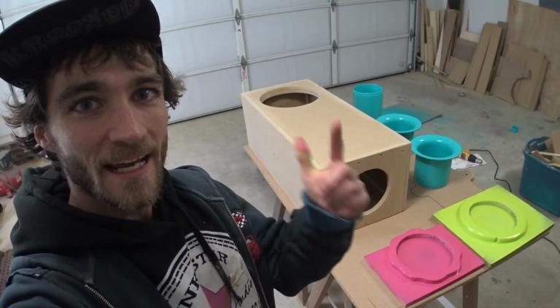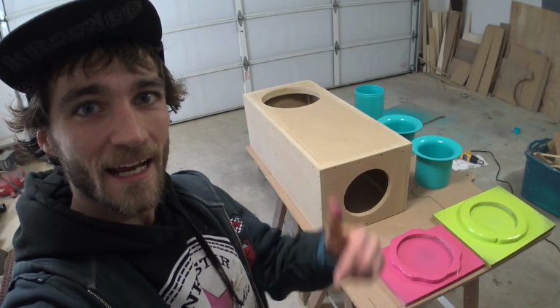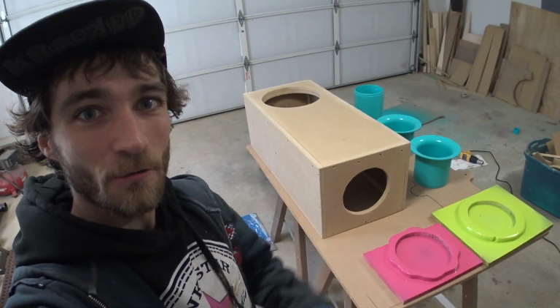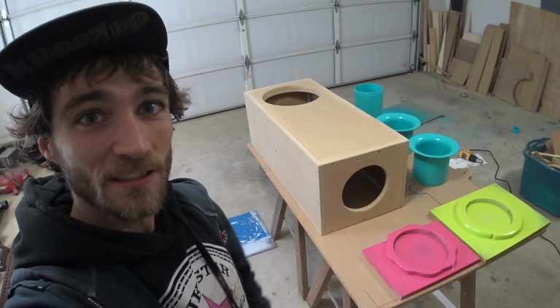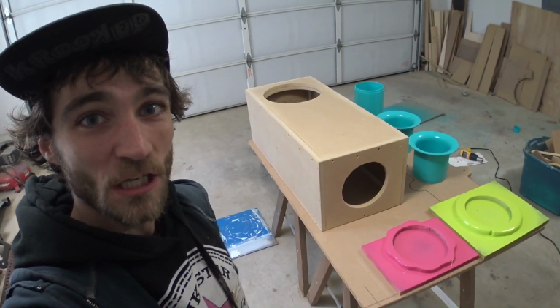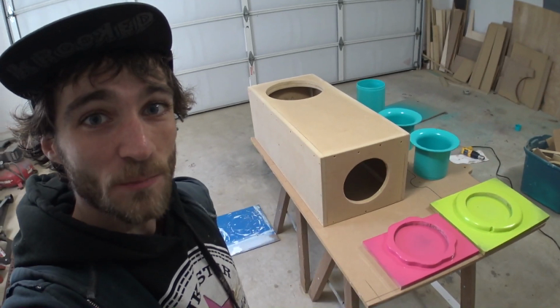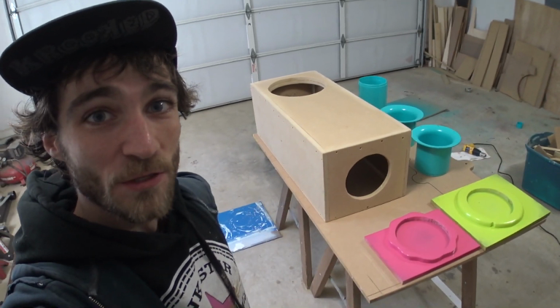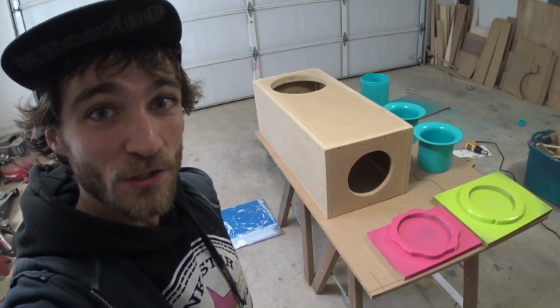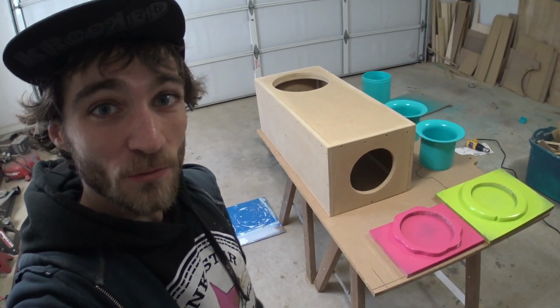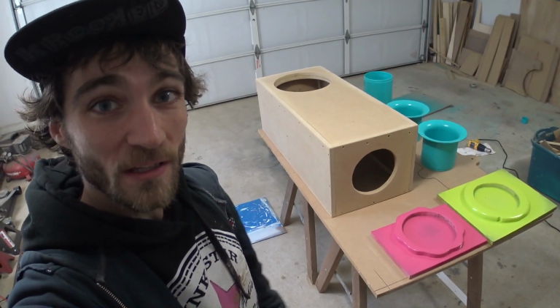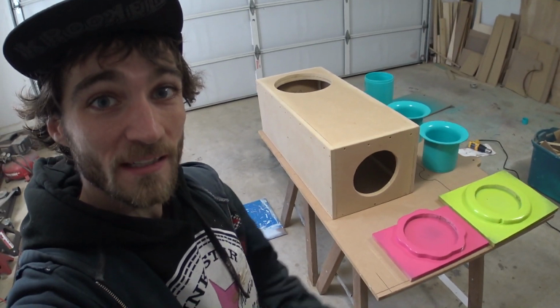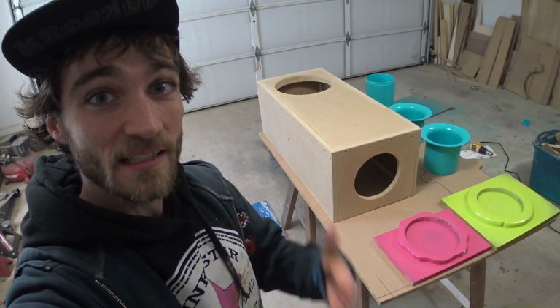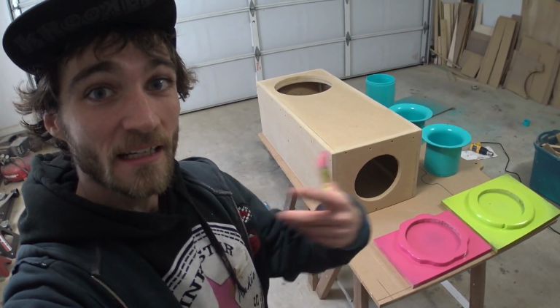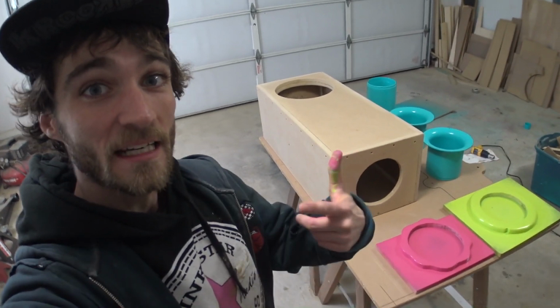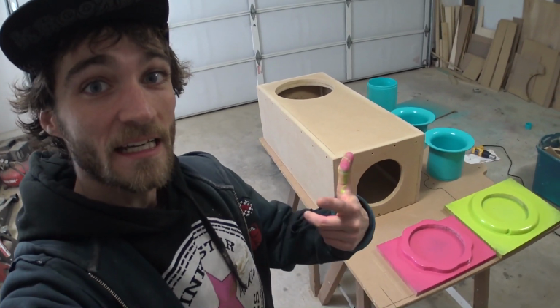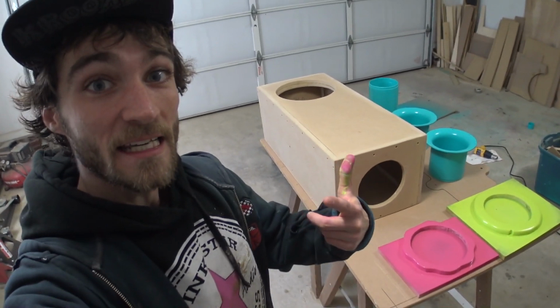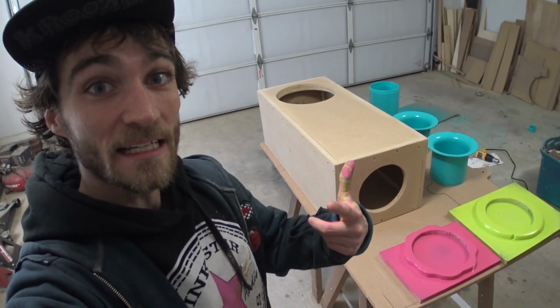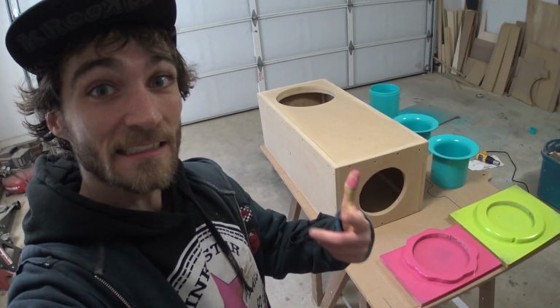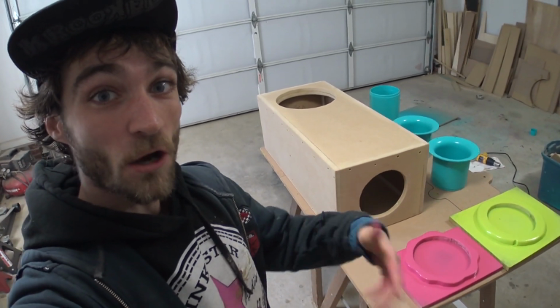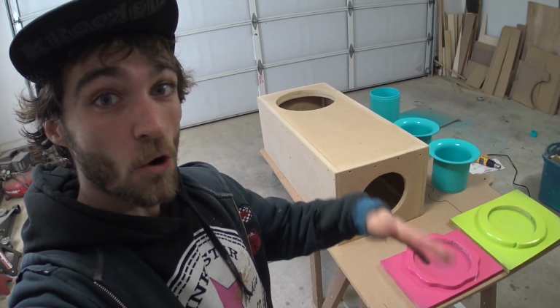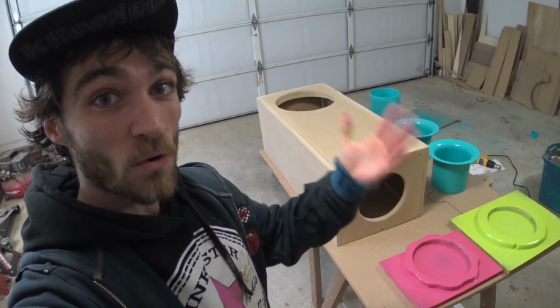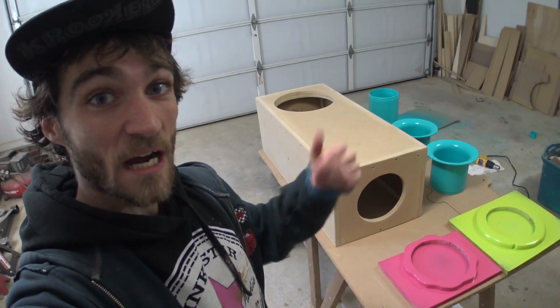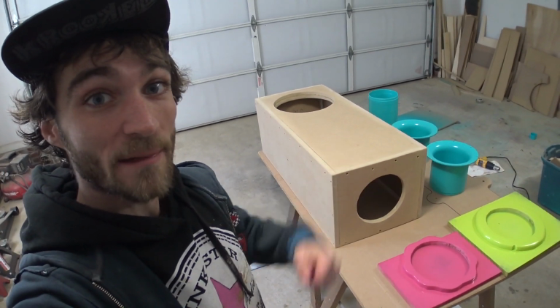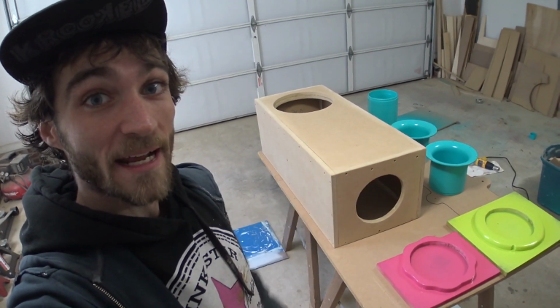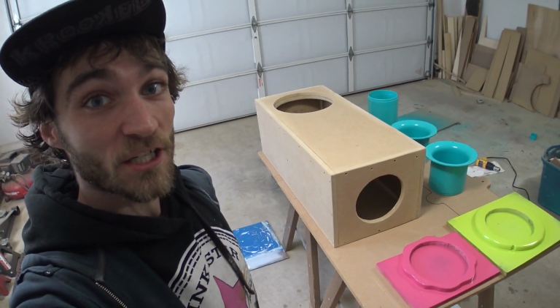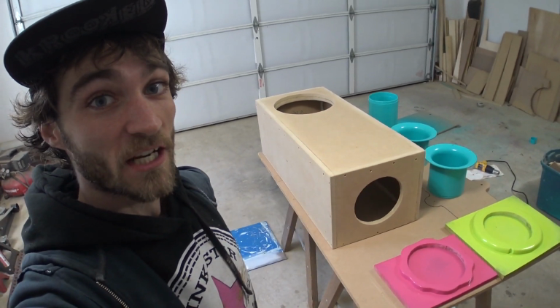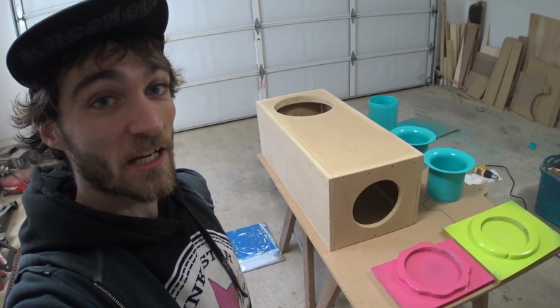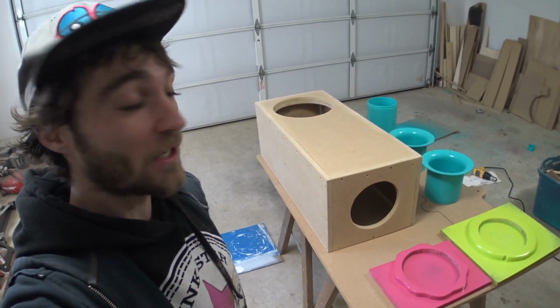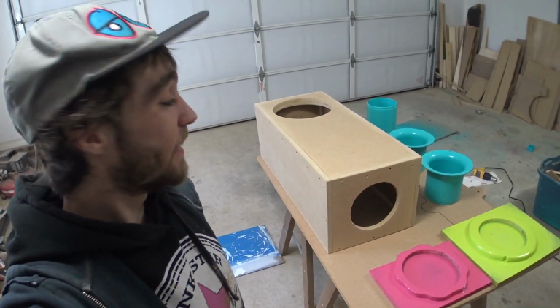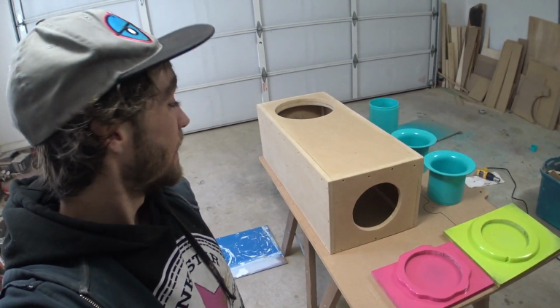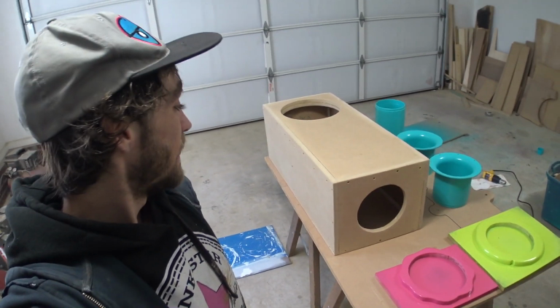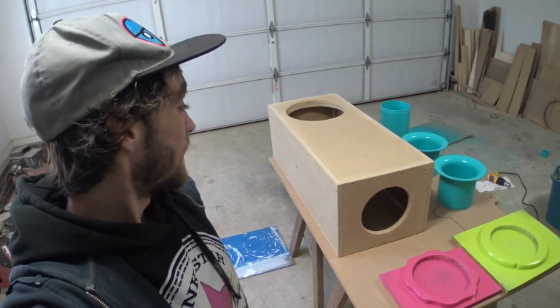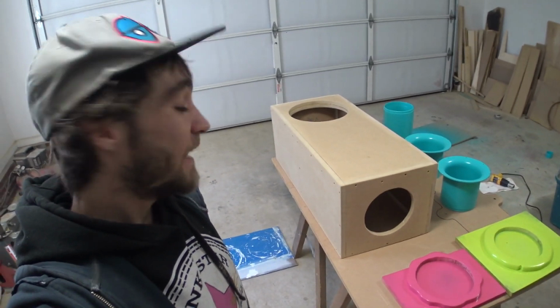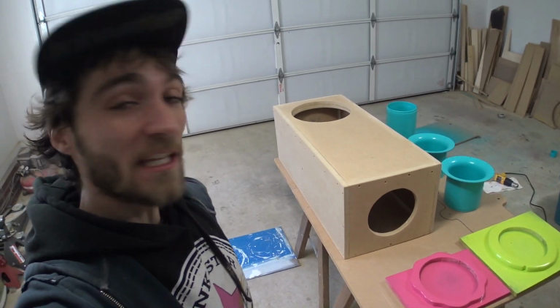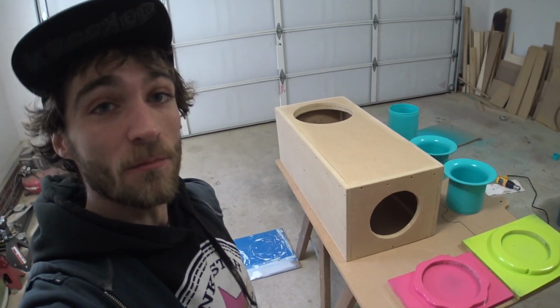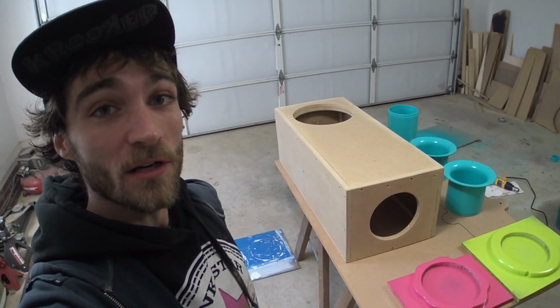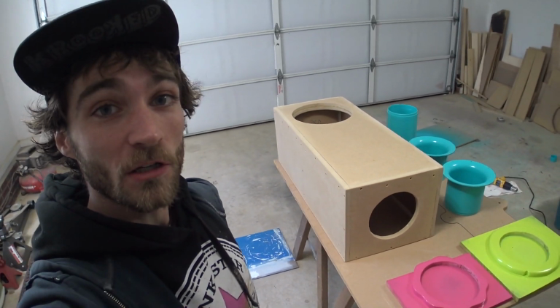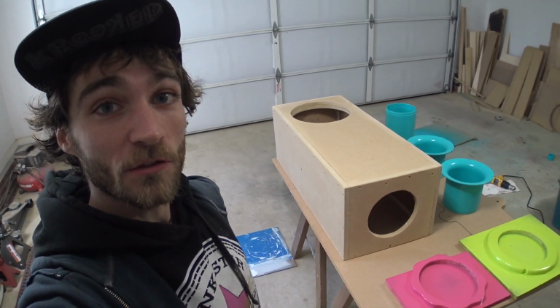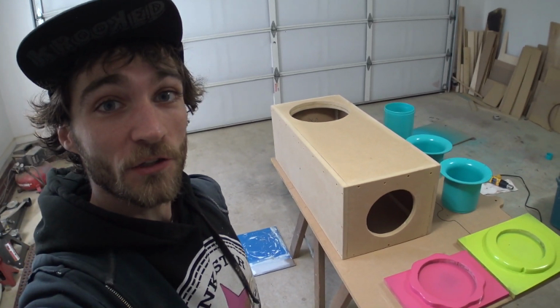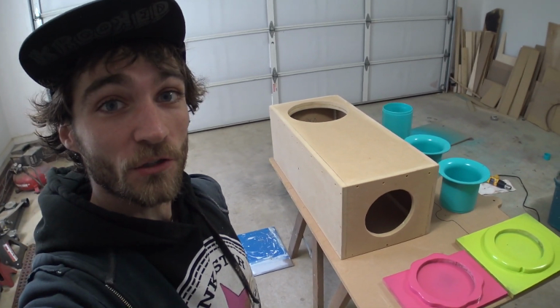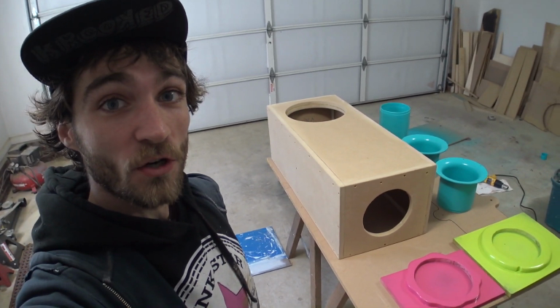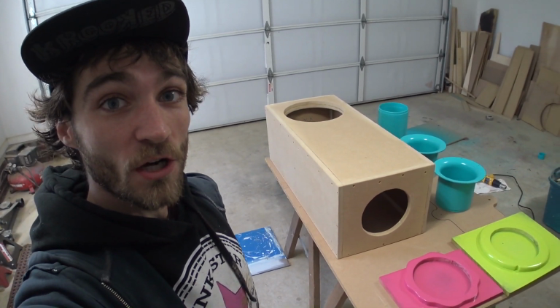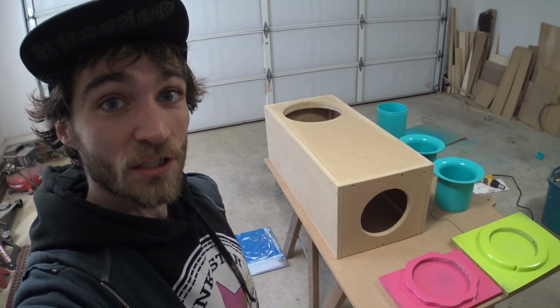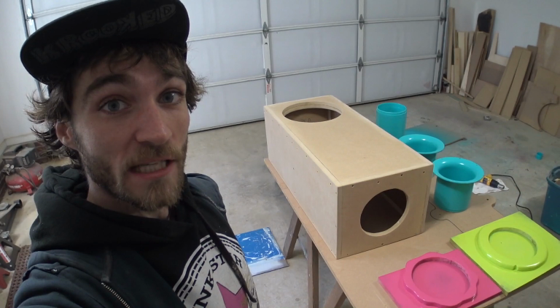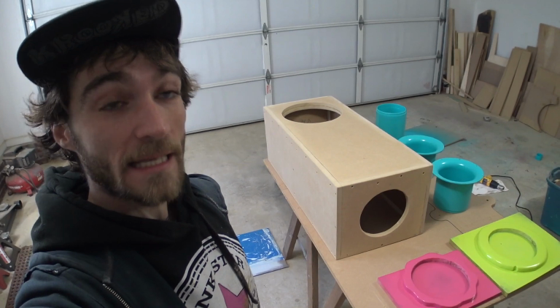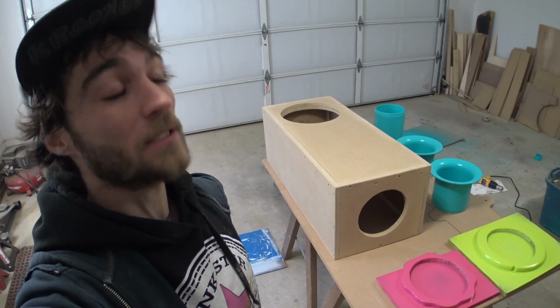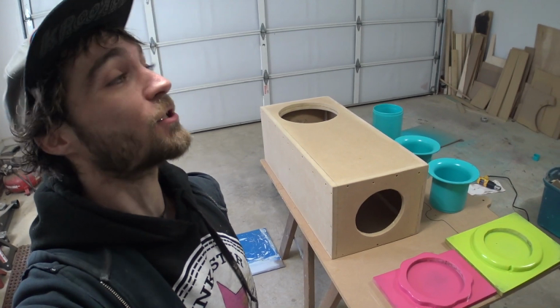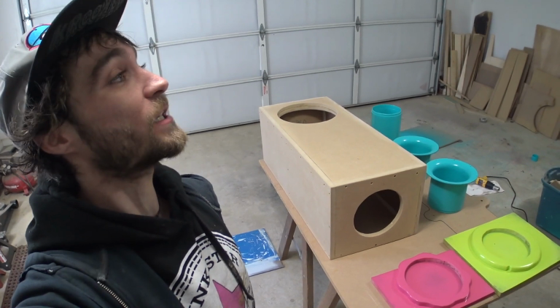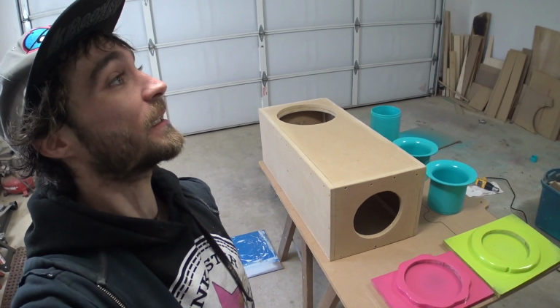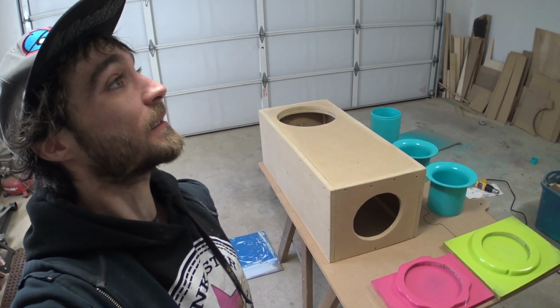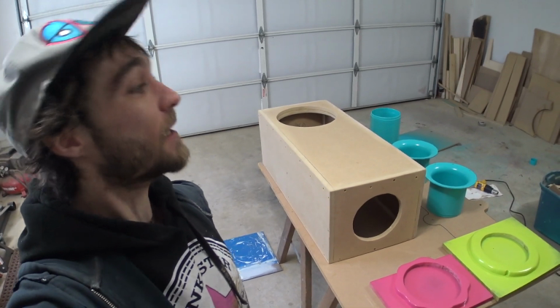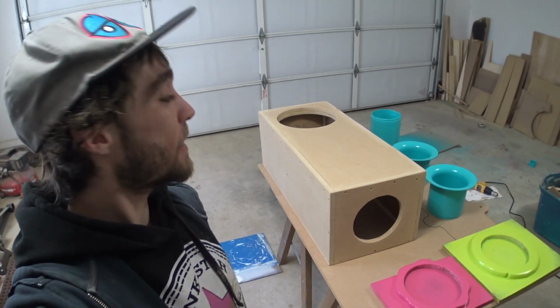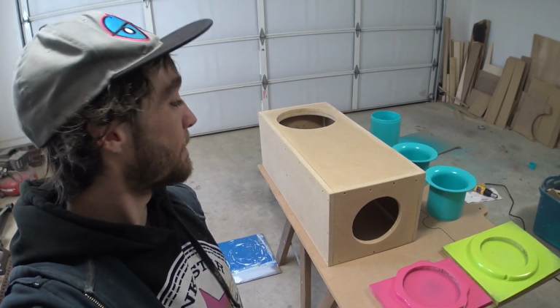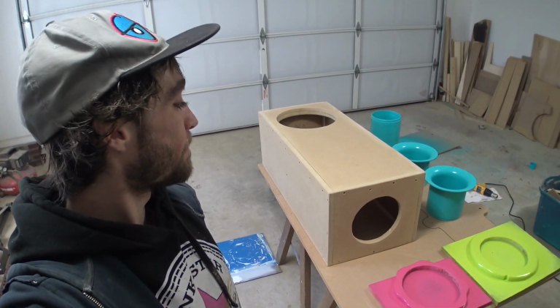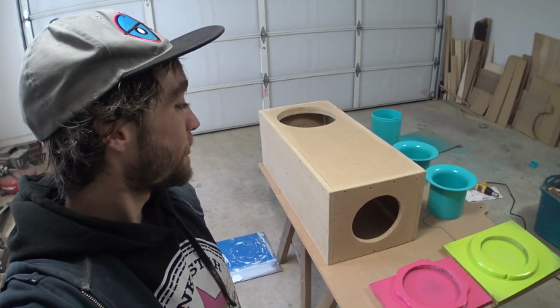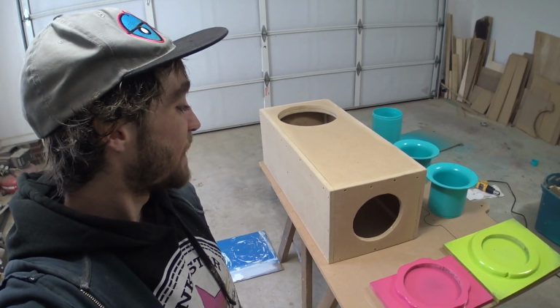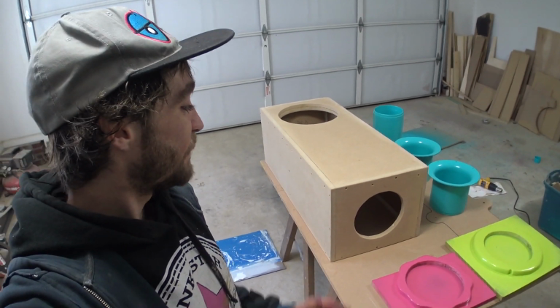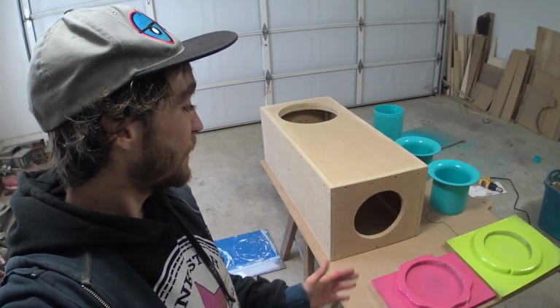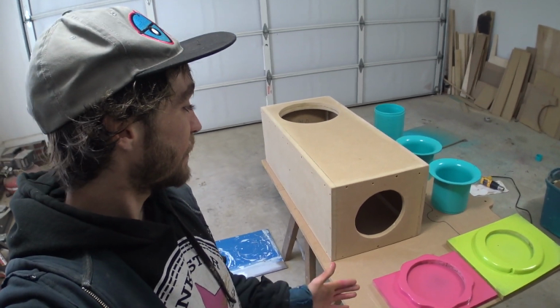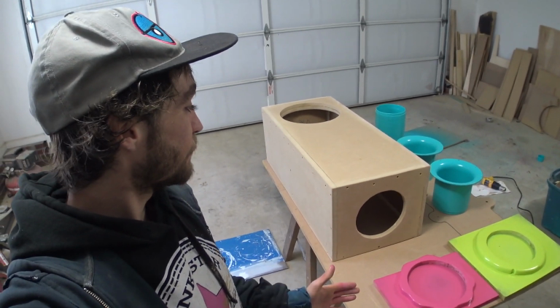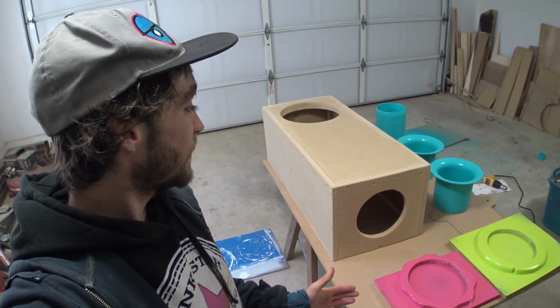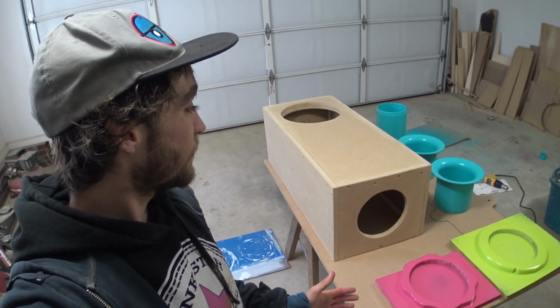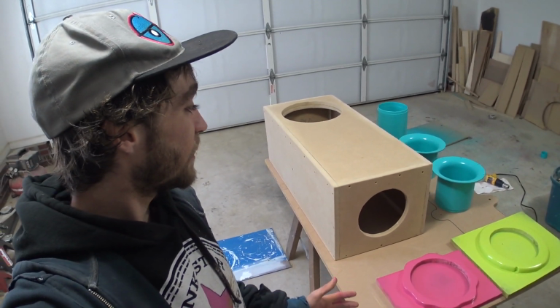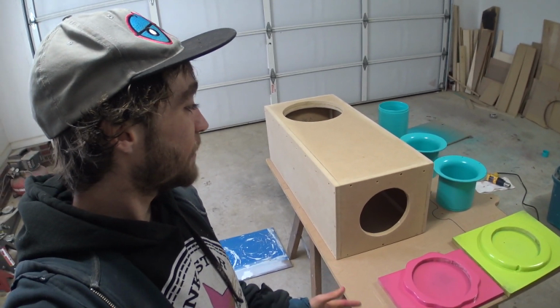Hey, what's up, YouTubilus? EXO coming at you here in the middle of the garage, getting shit done. Feeling real good.